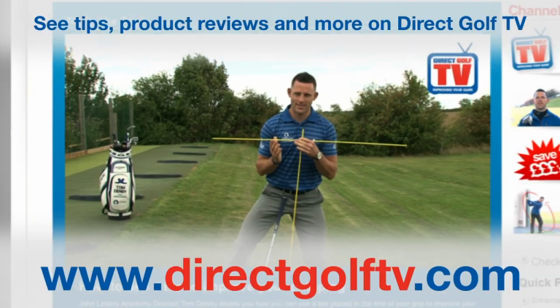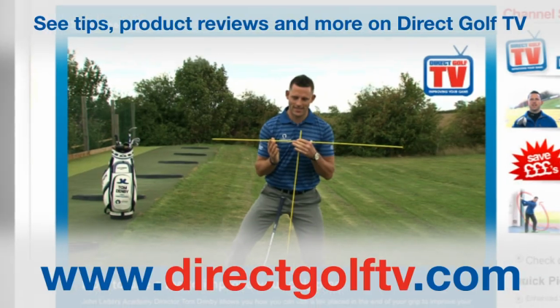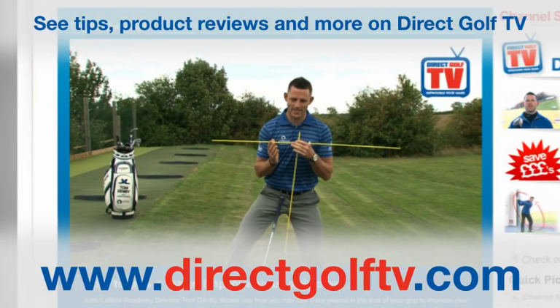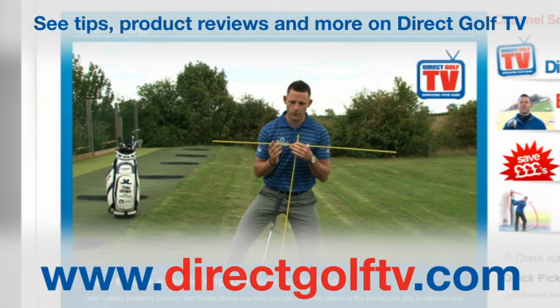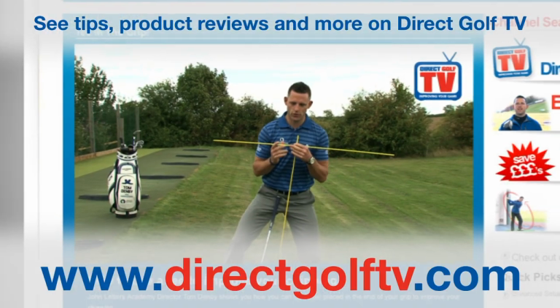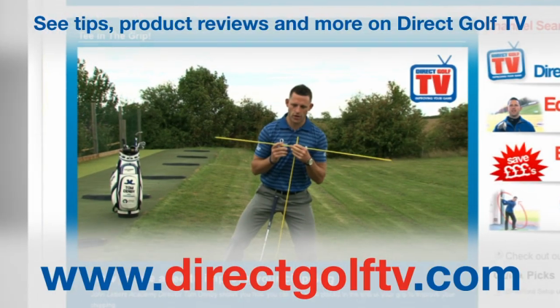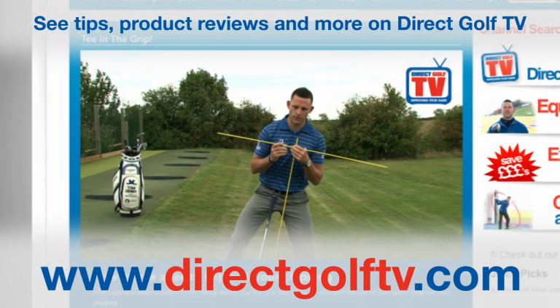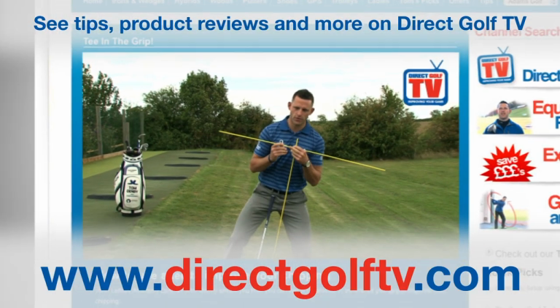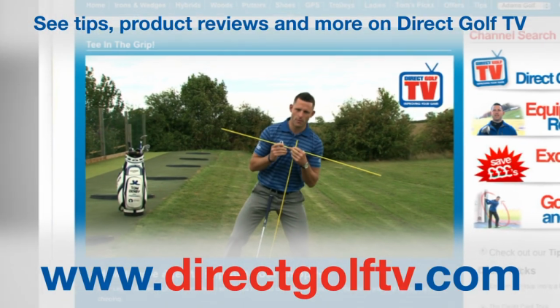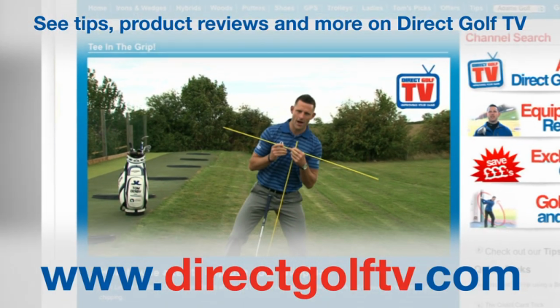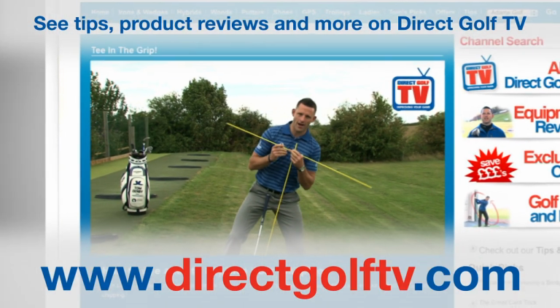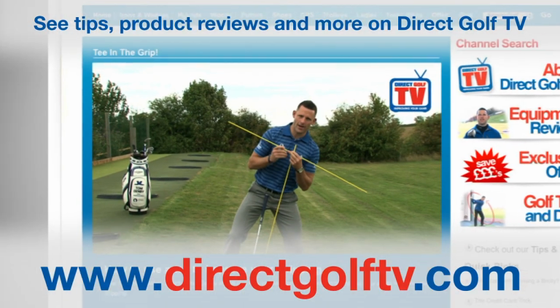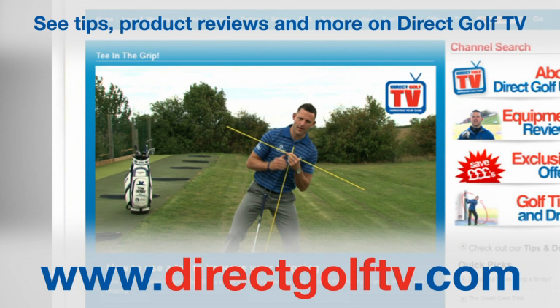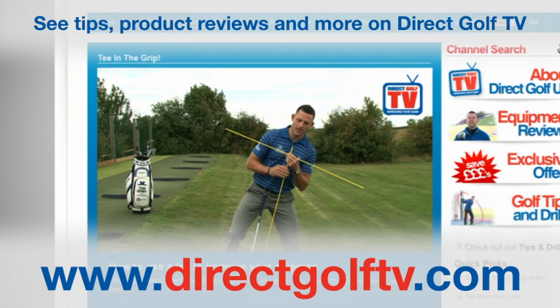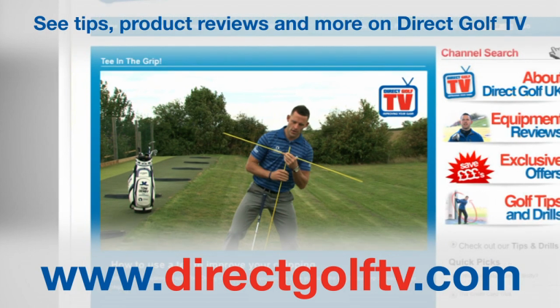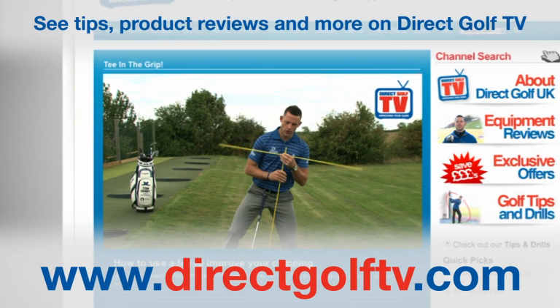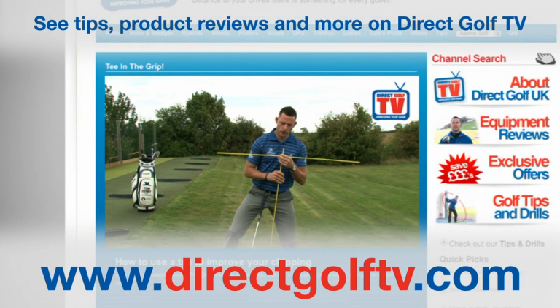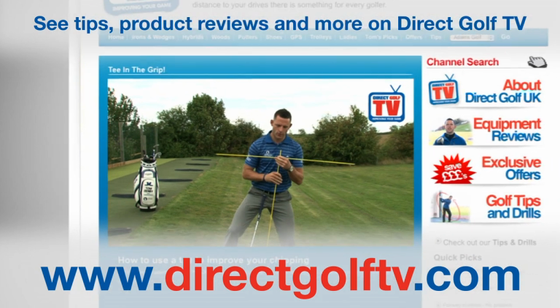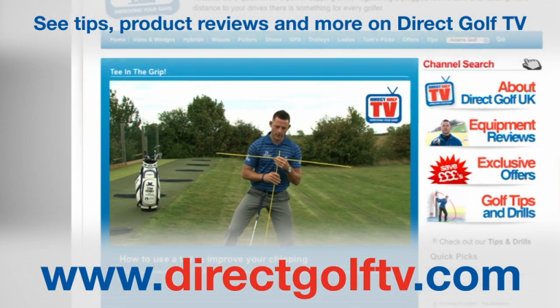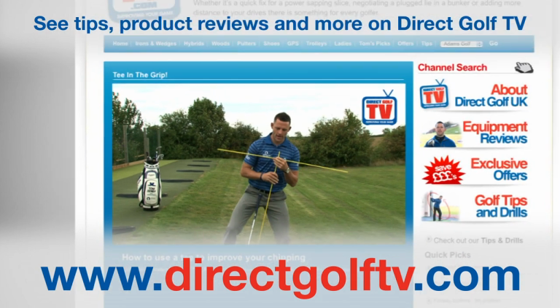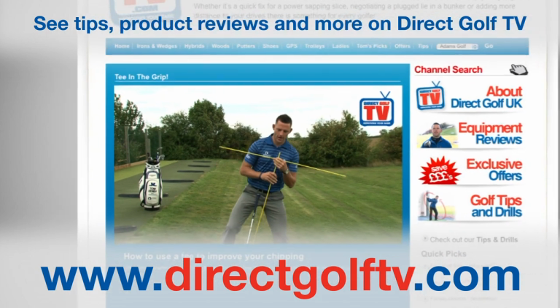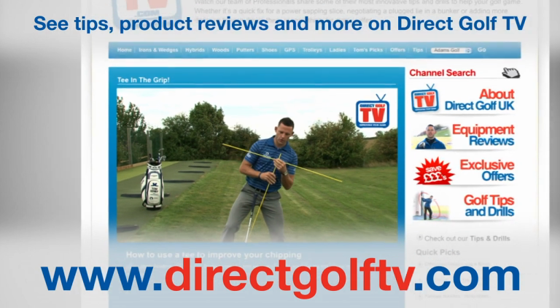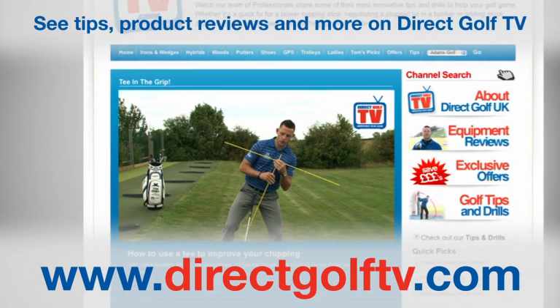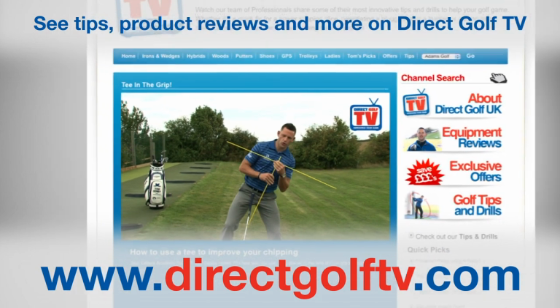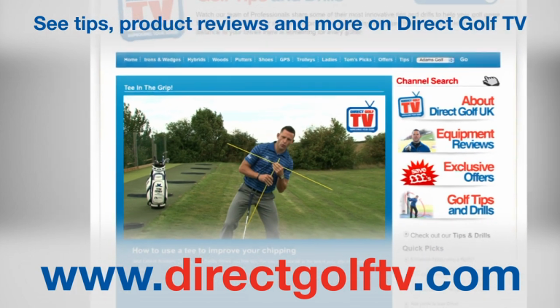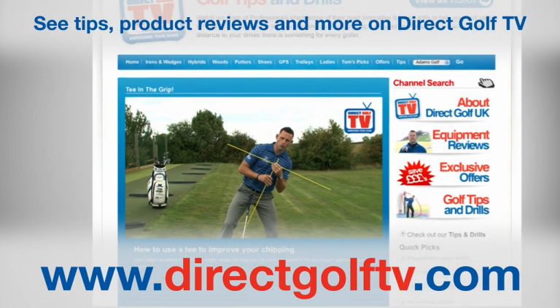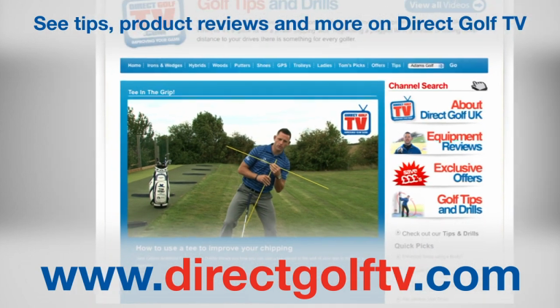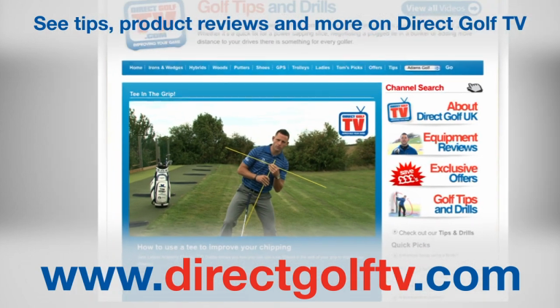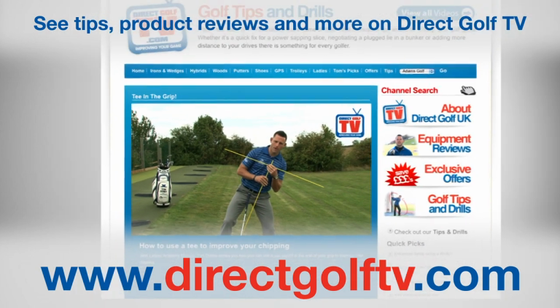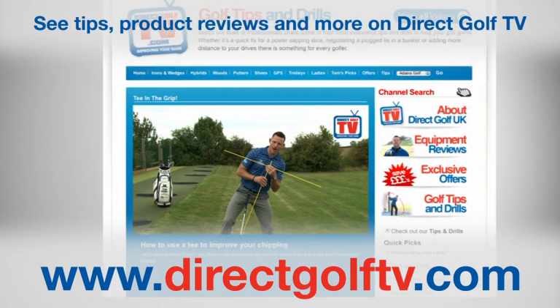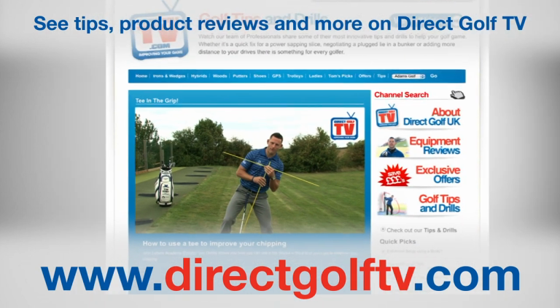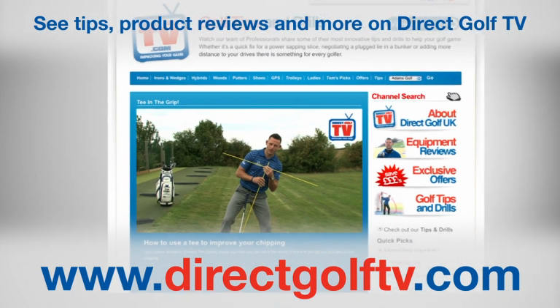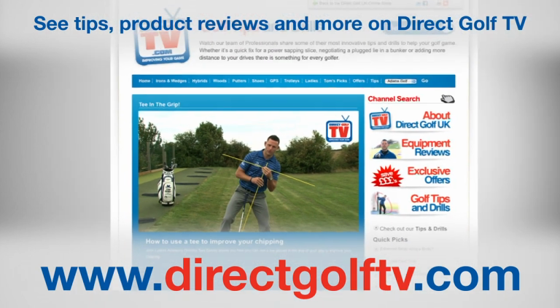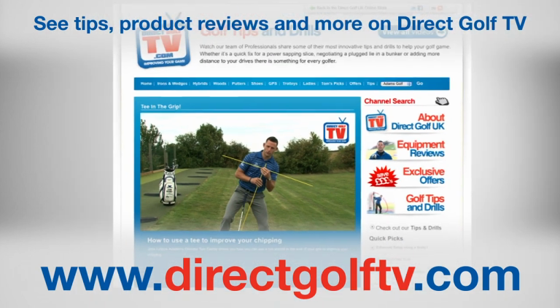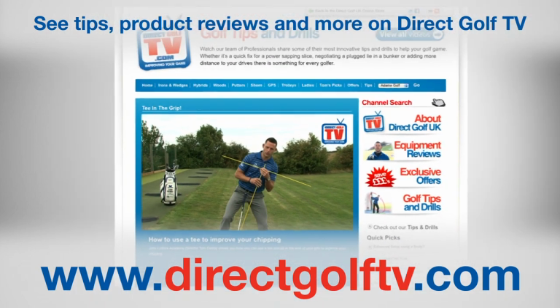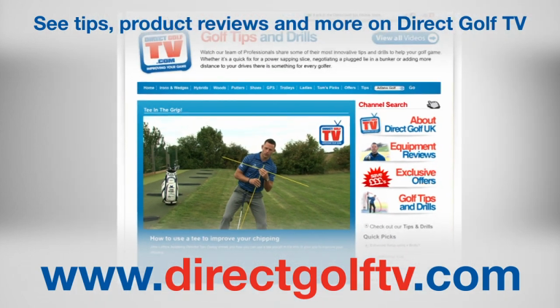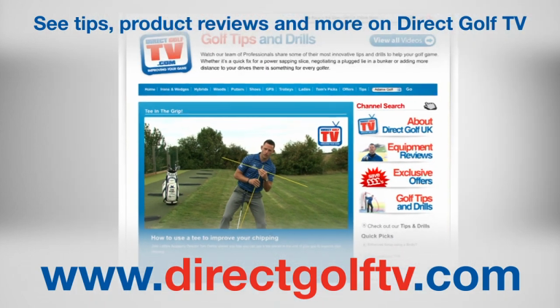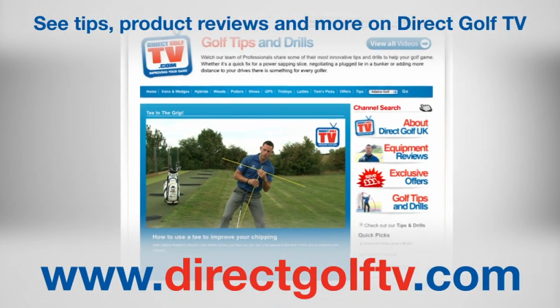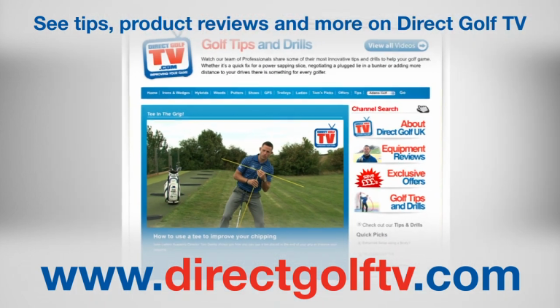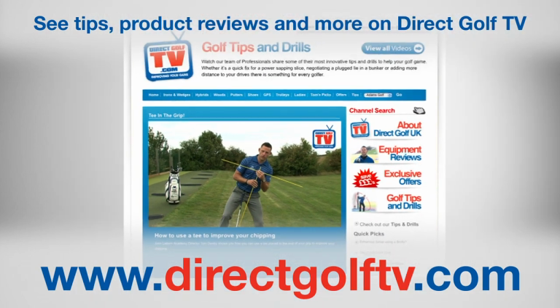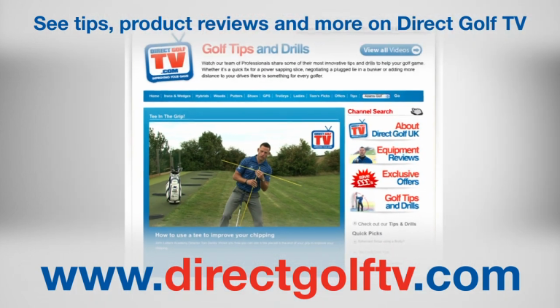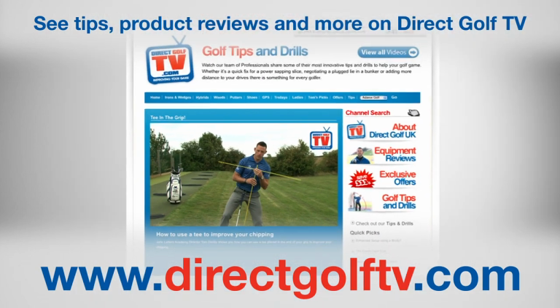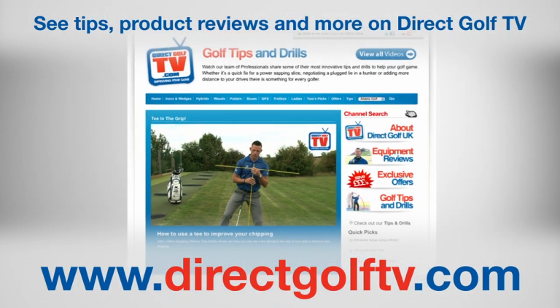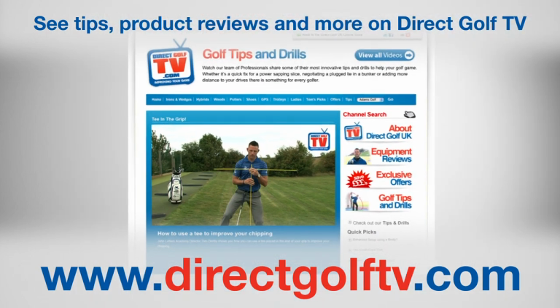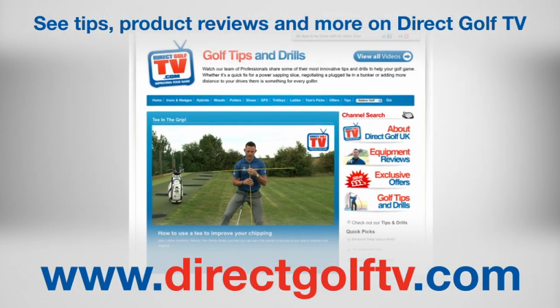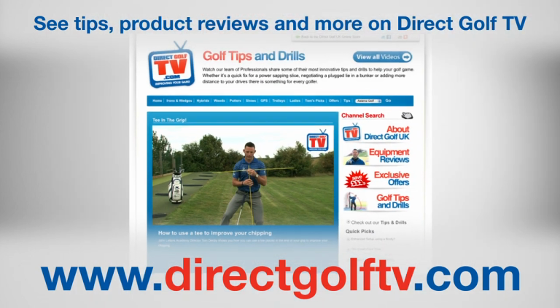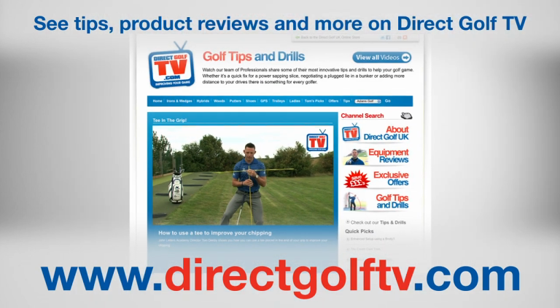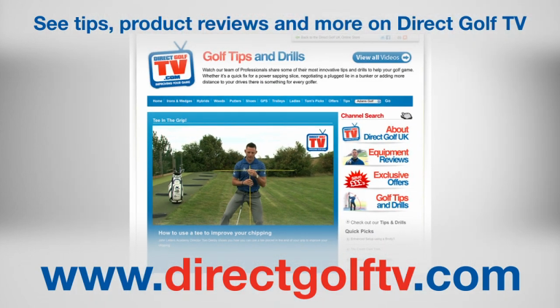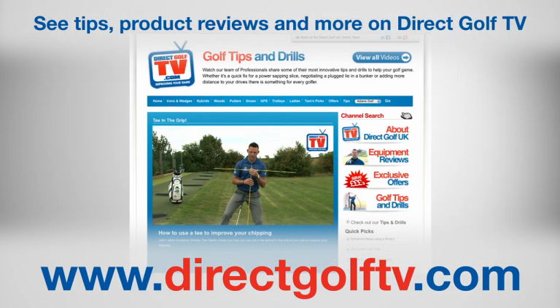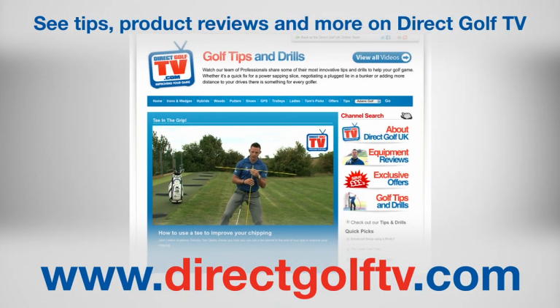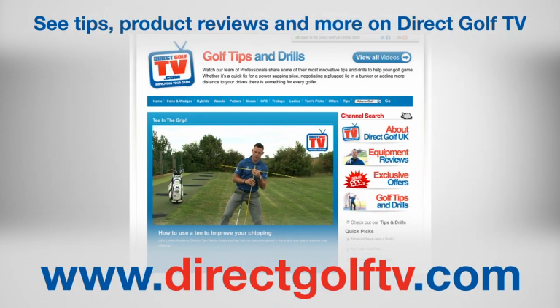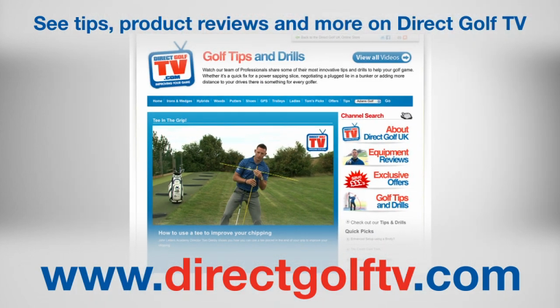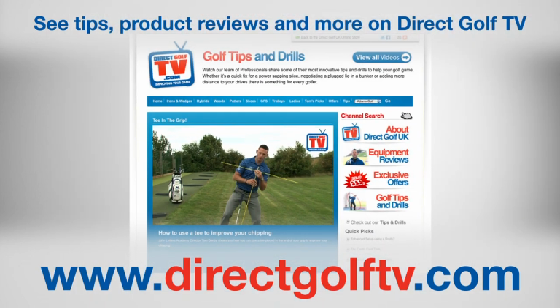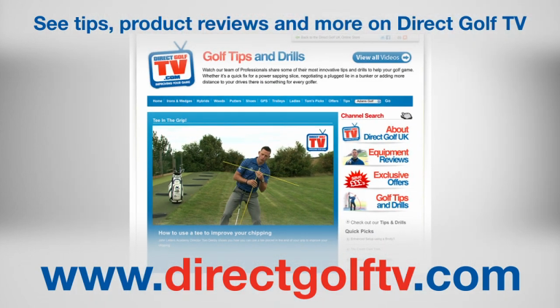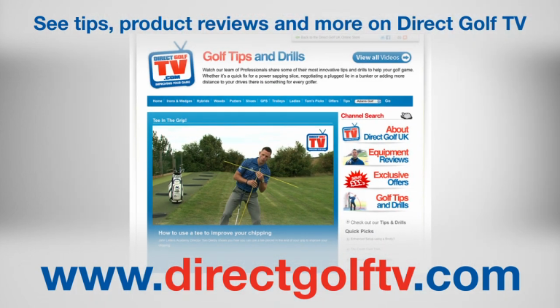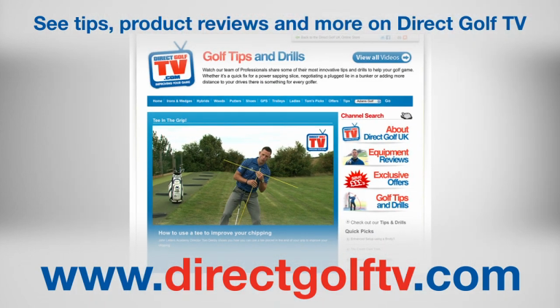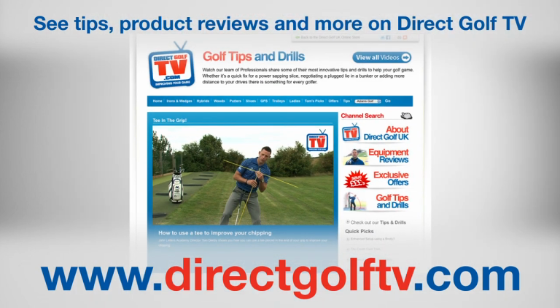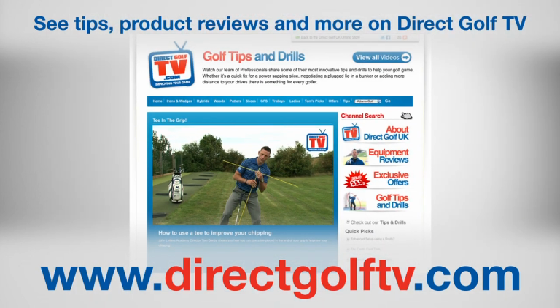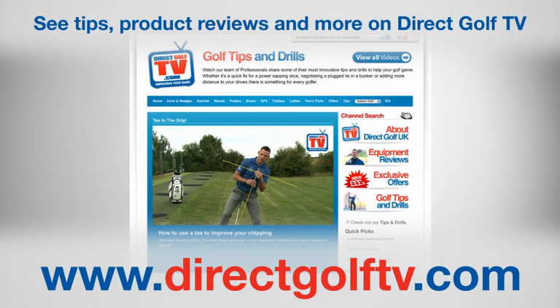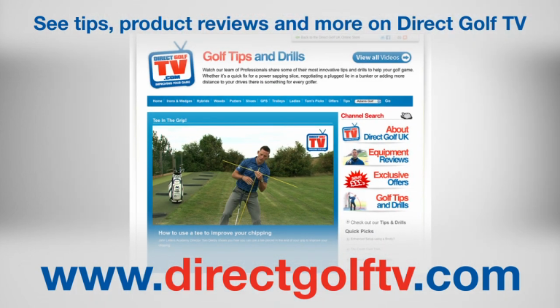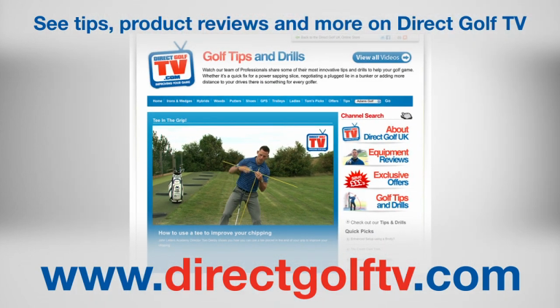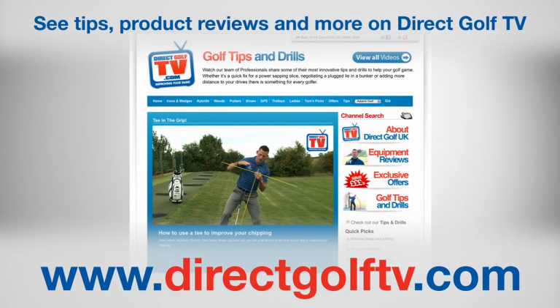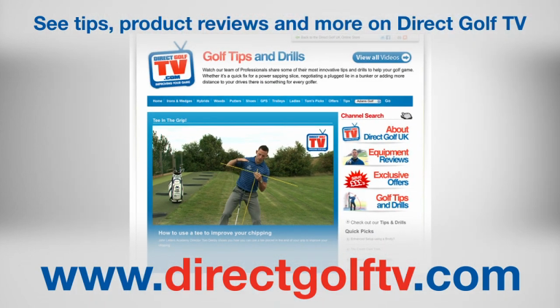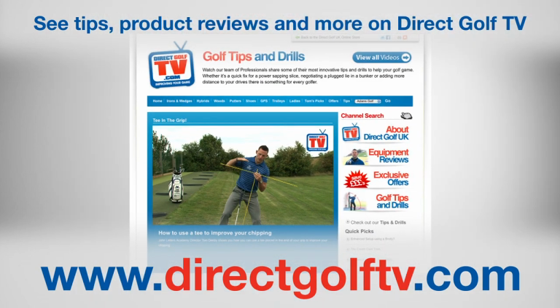To watch more tips and drills videos that will help improve your game, visit www.directgolftv.com